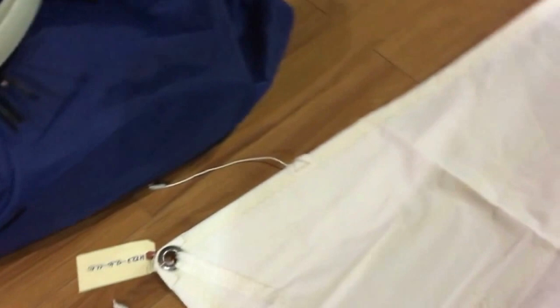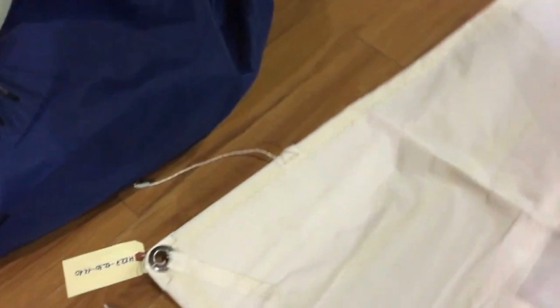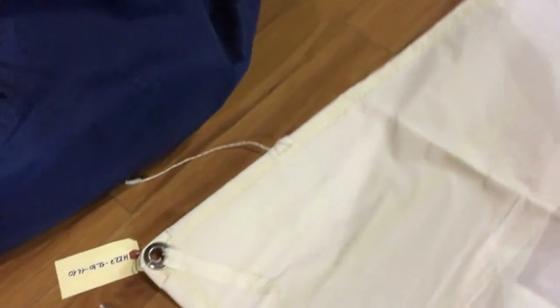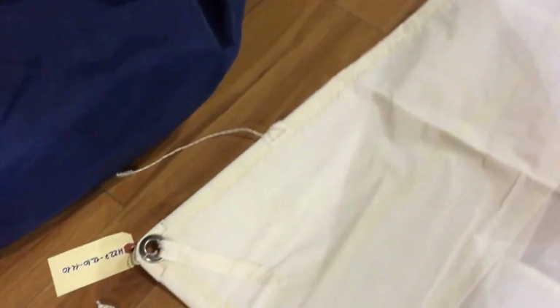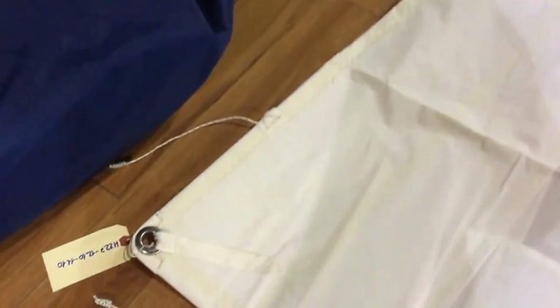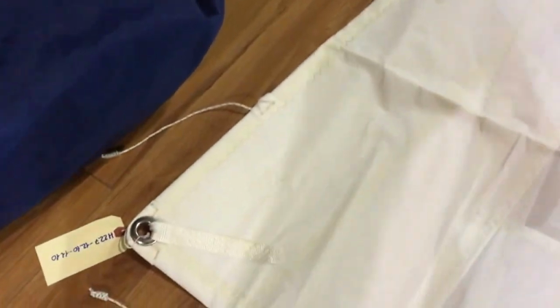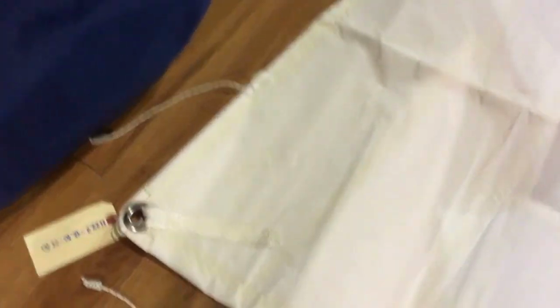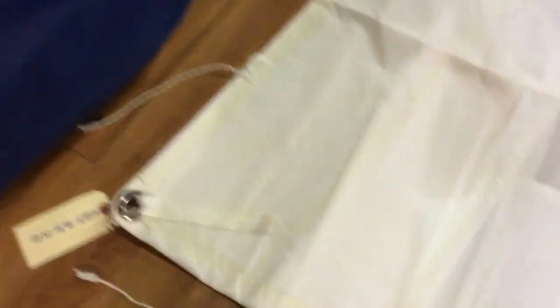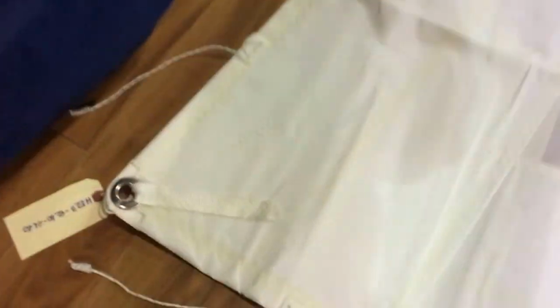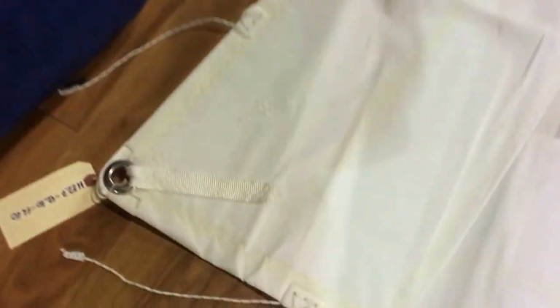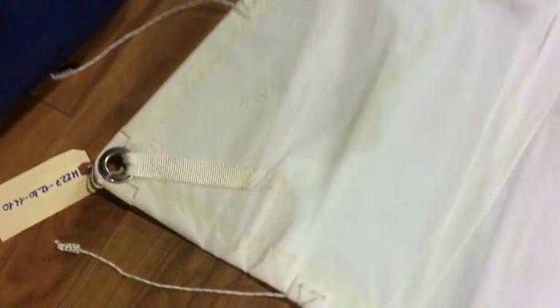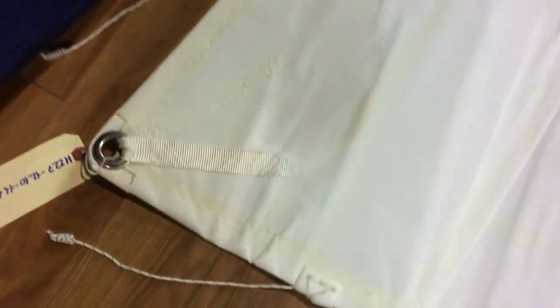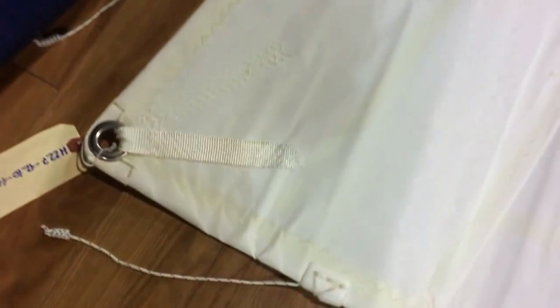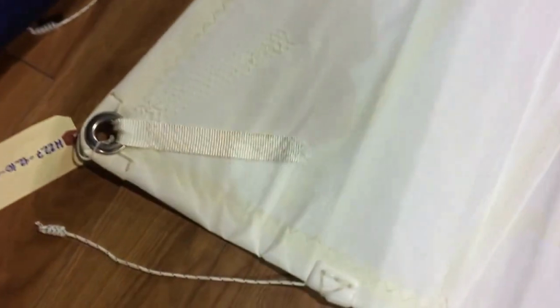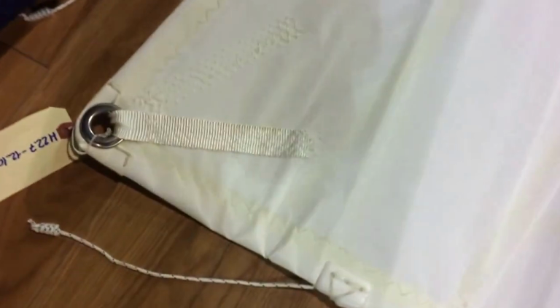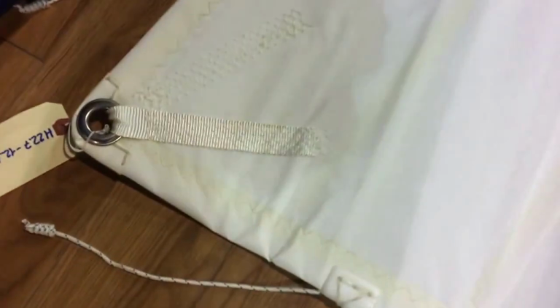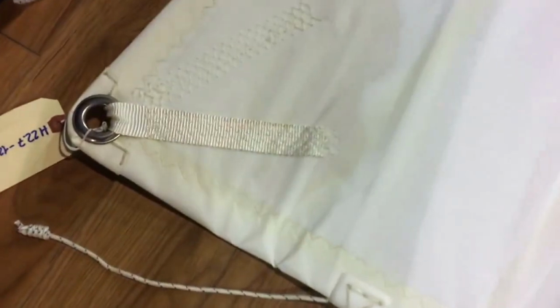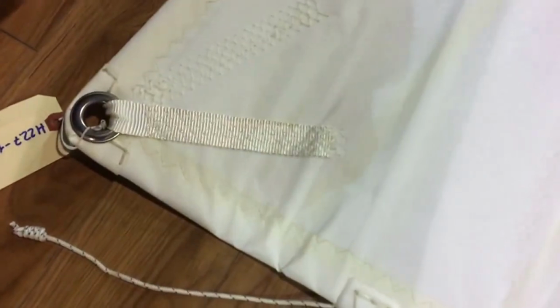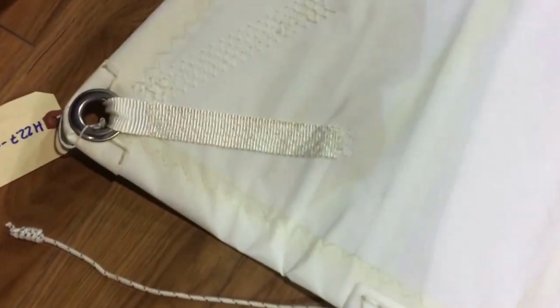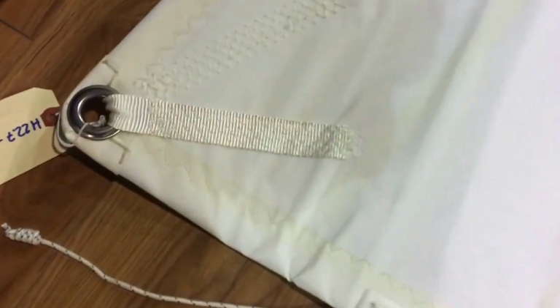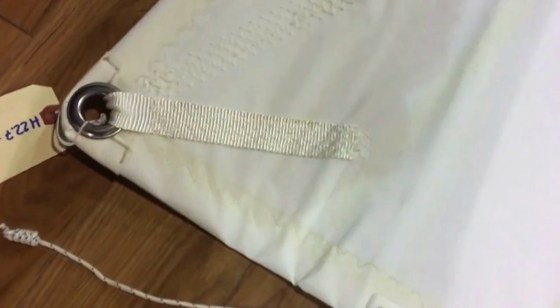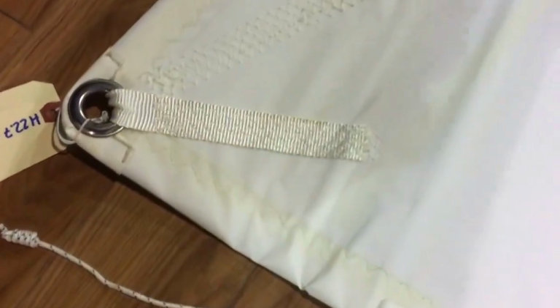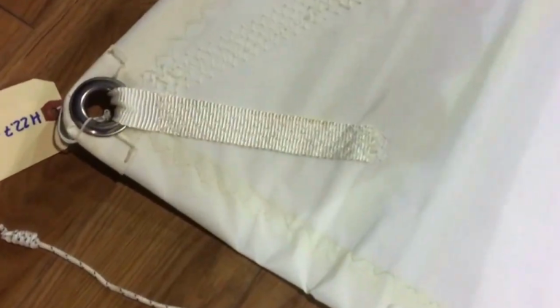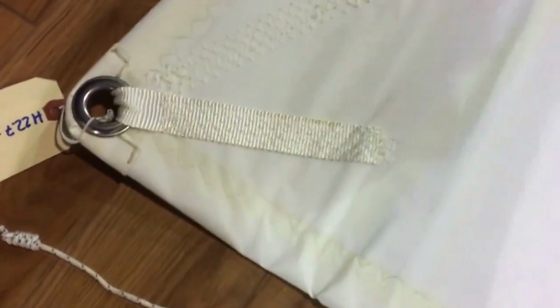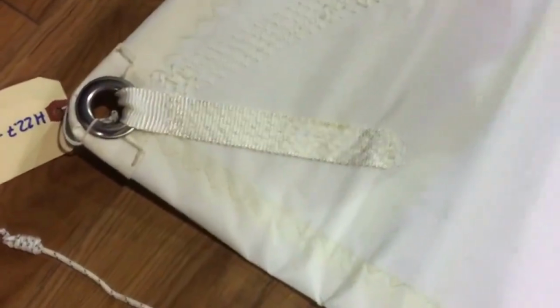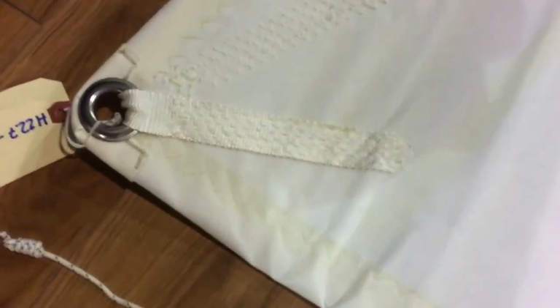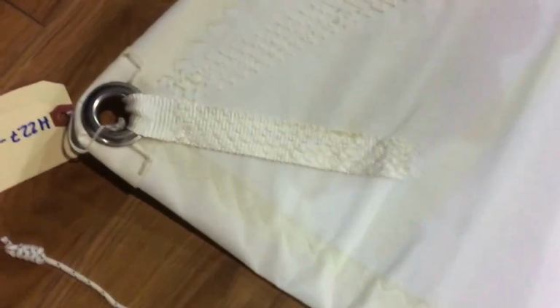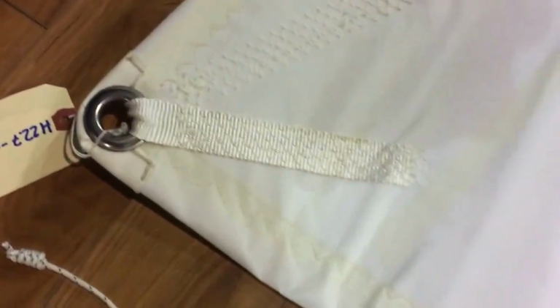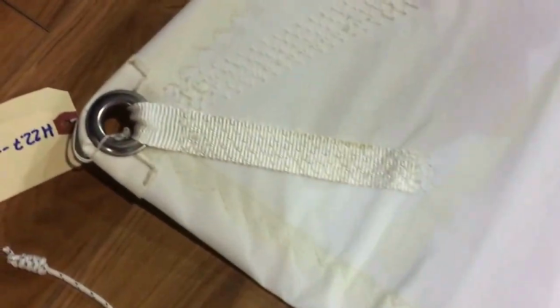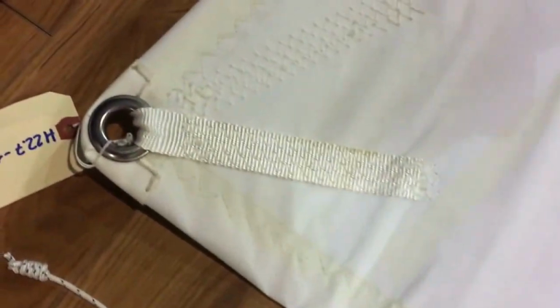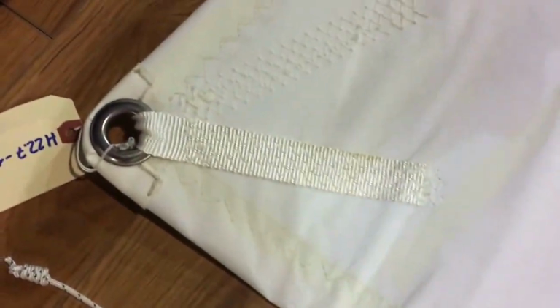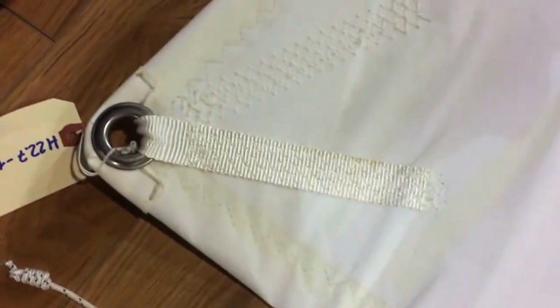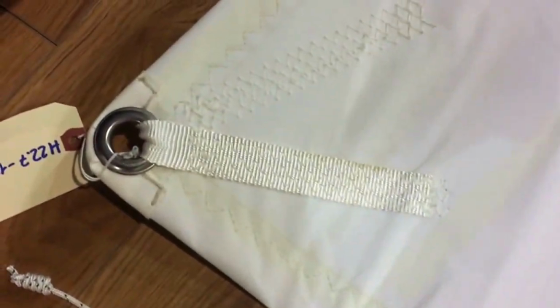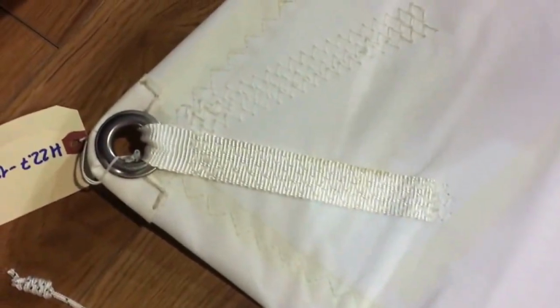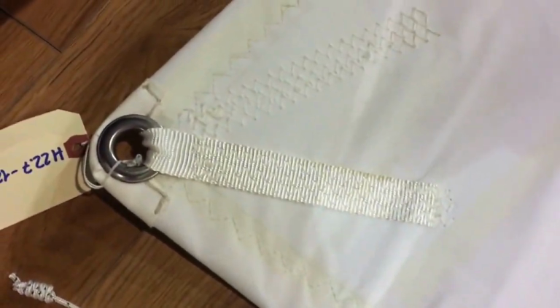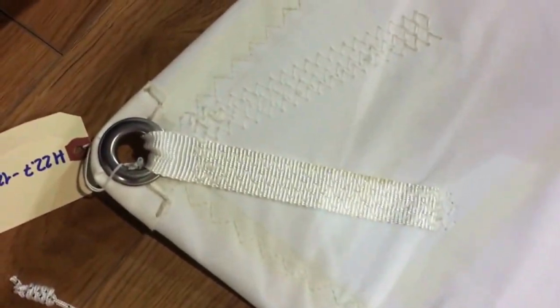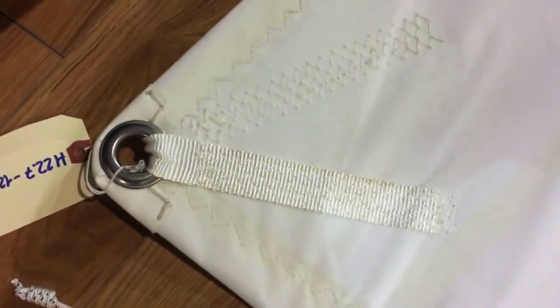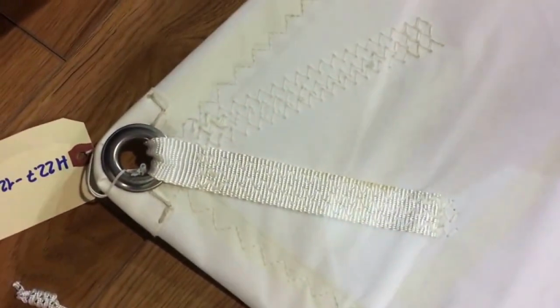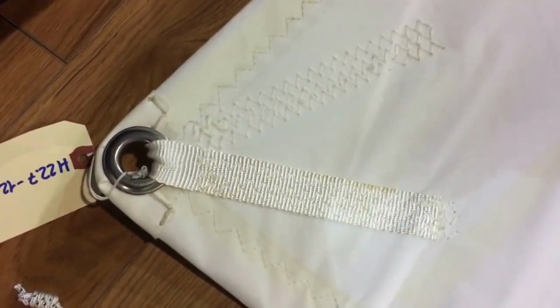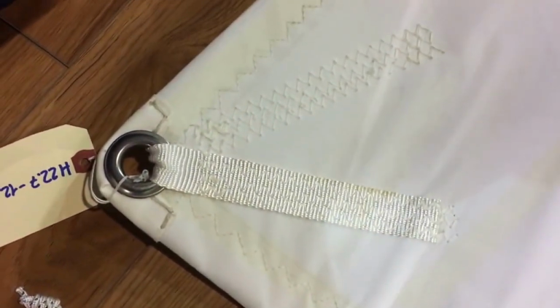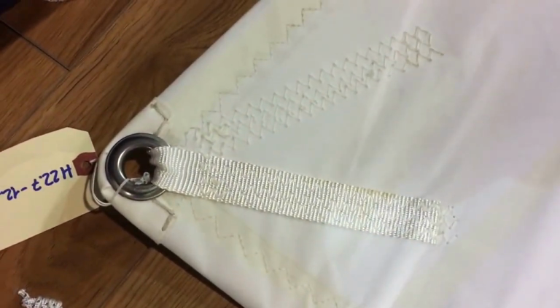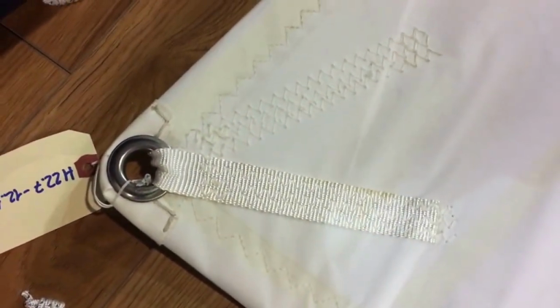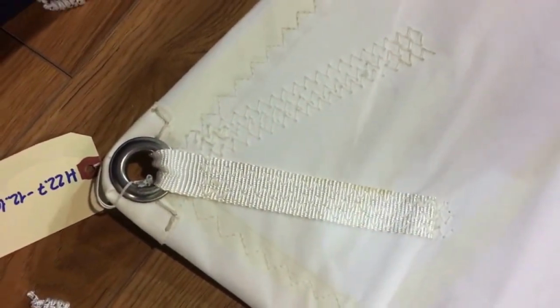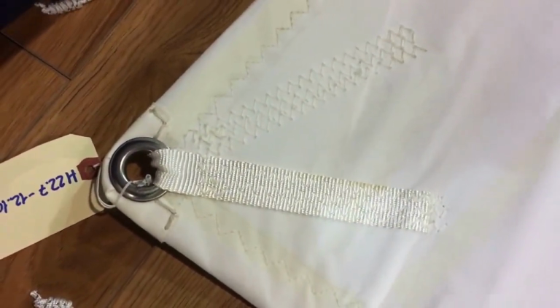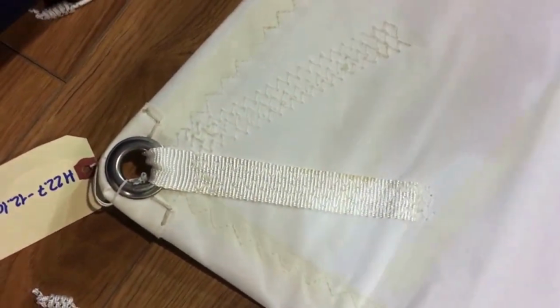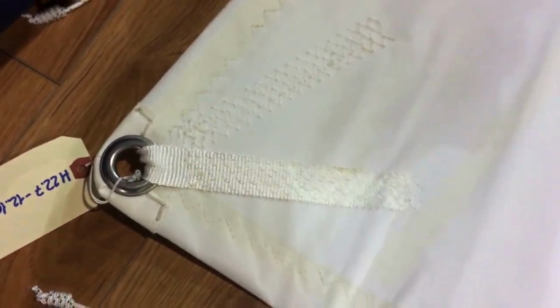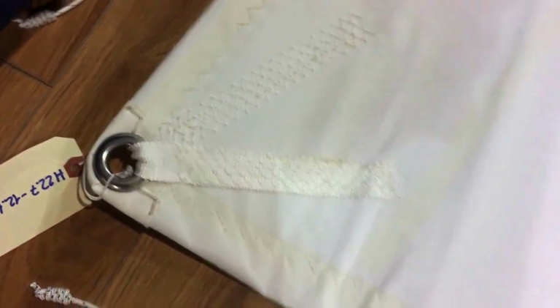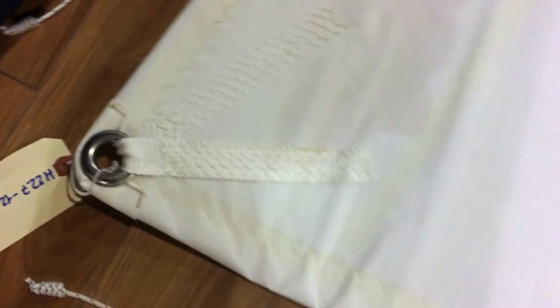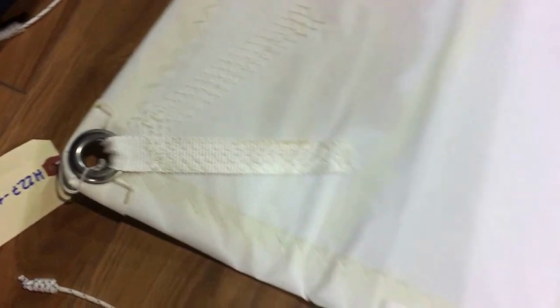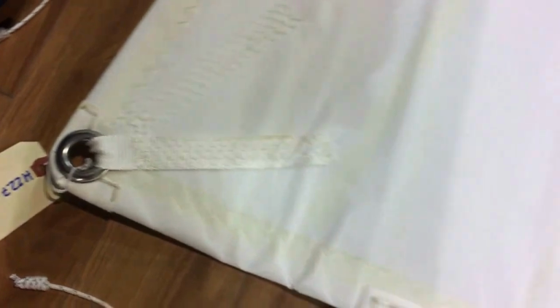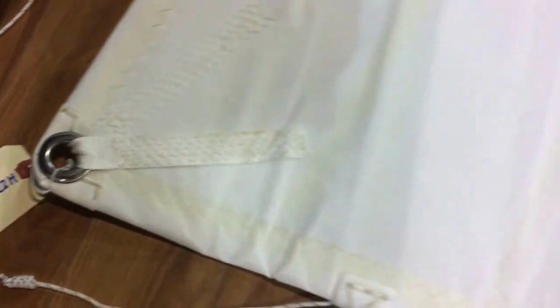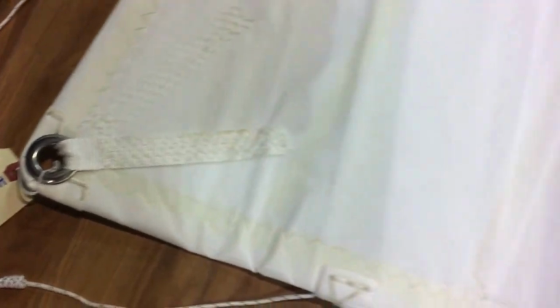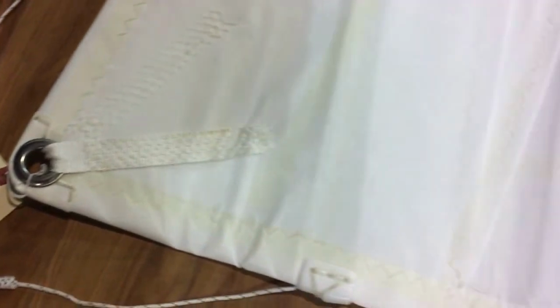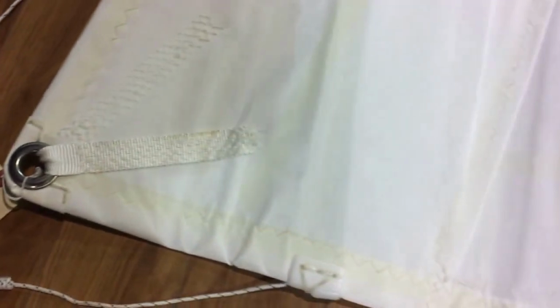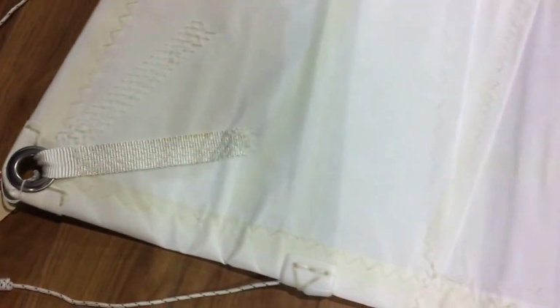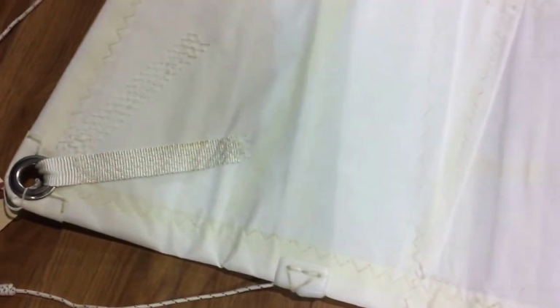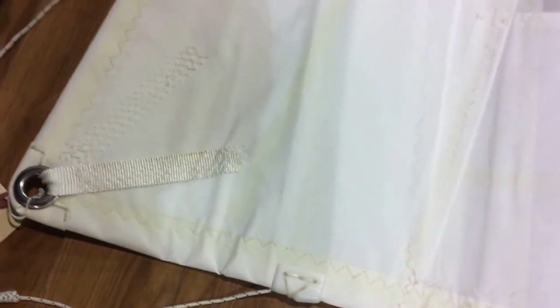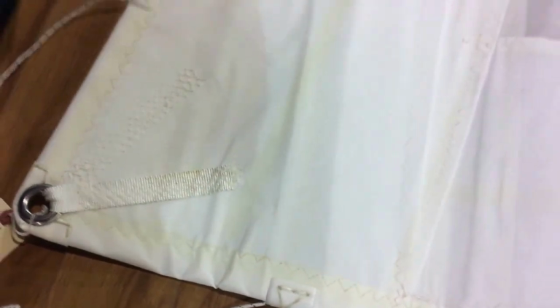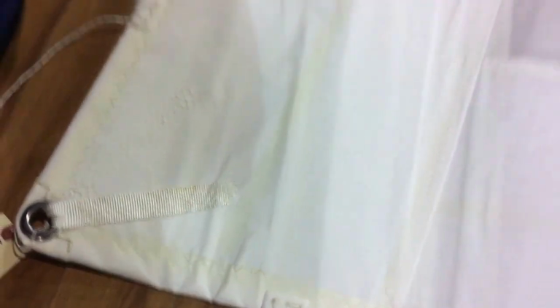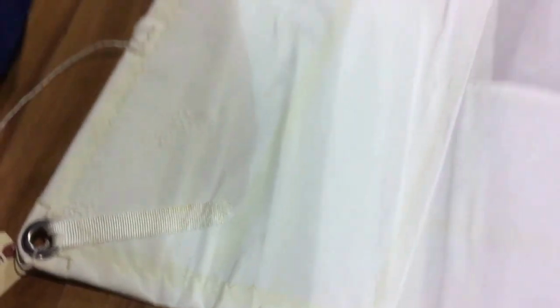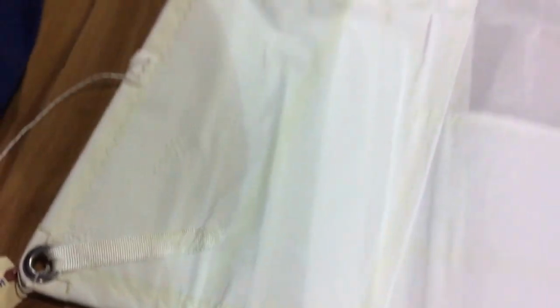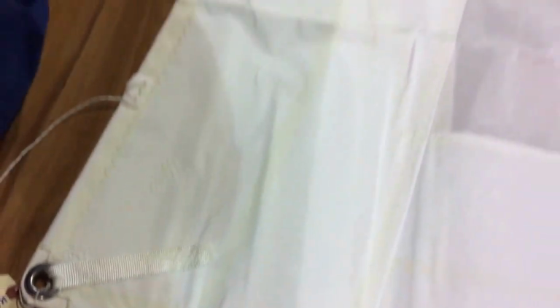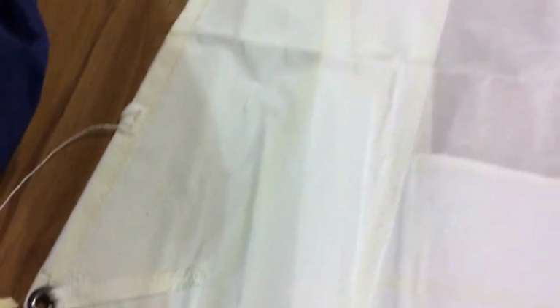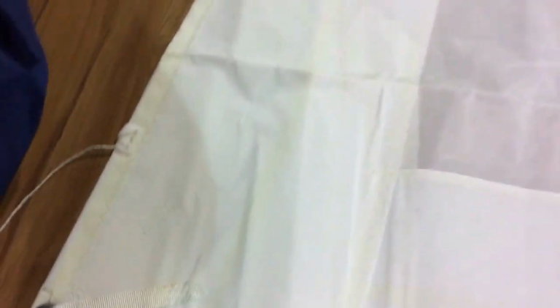Beautiful clue — well reinforced. Looks like it's got leather on the corner there. Leech and foot lines as well.